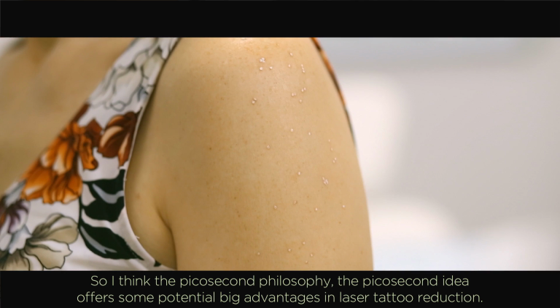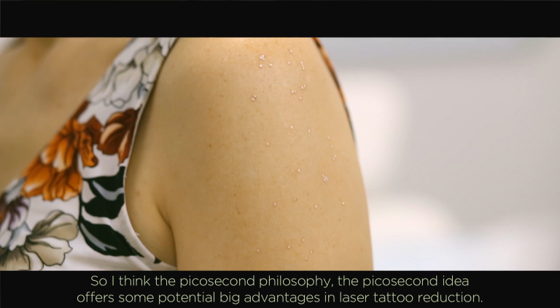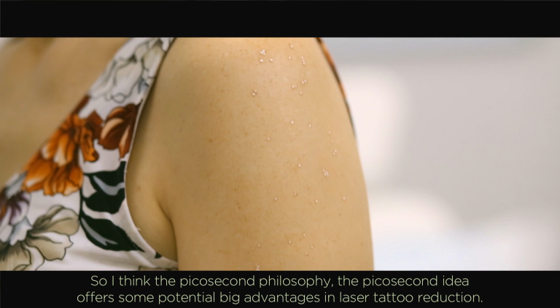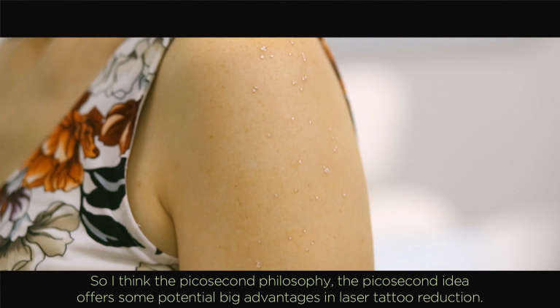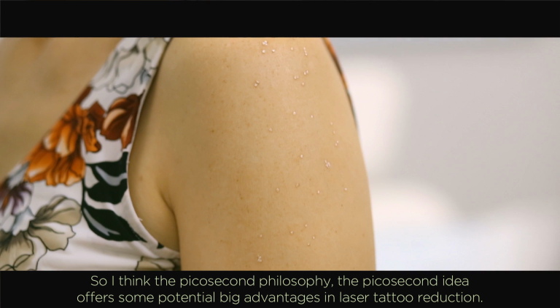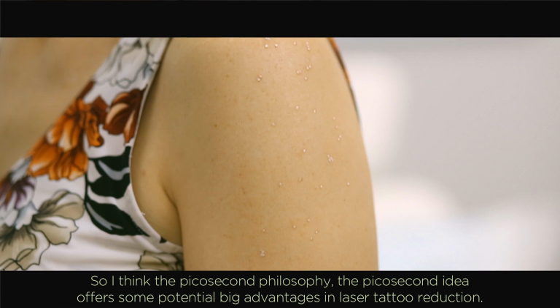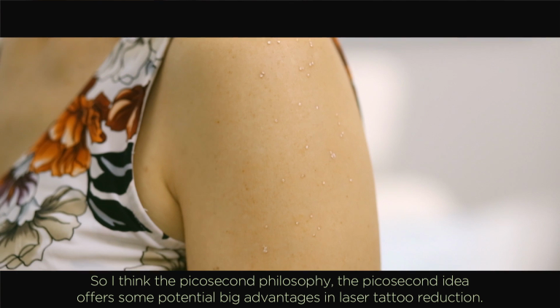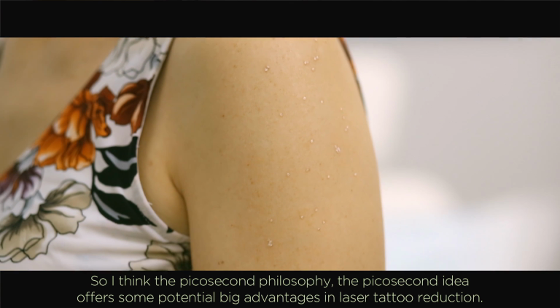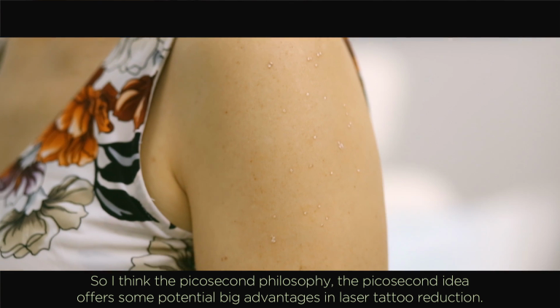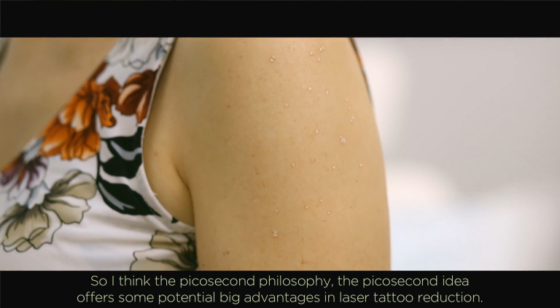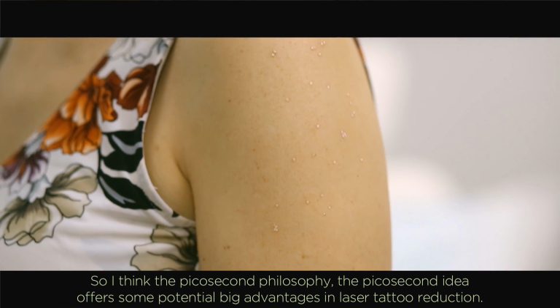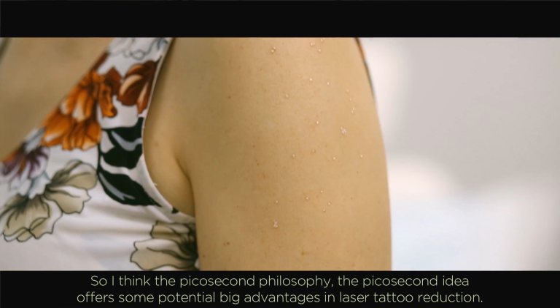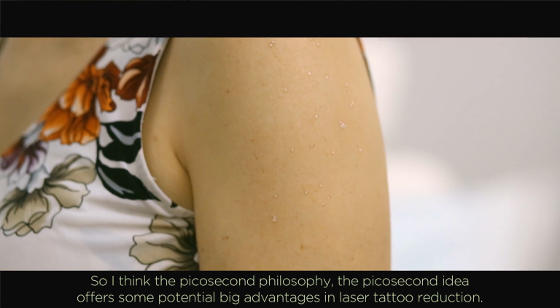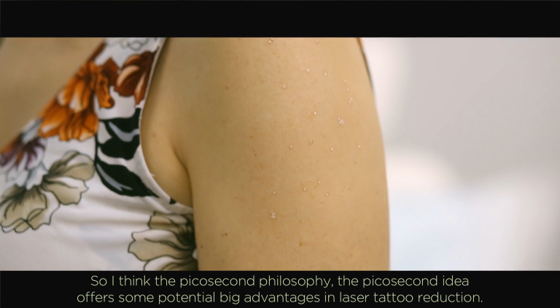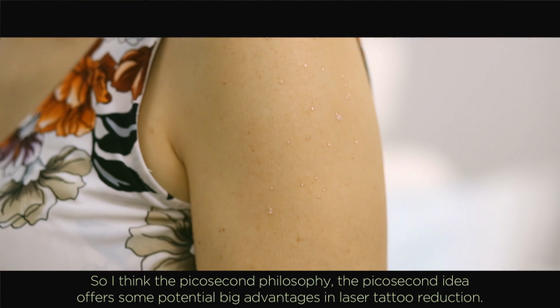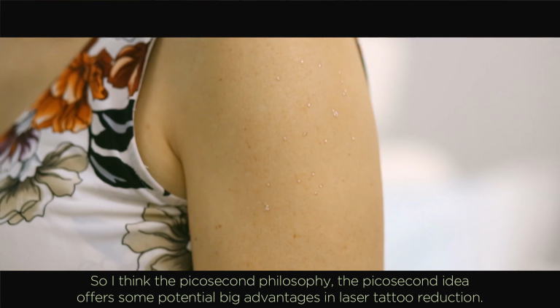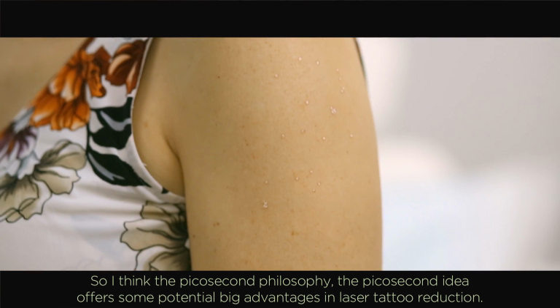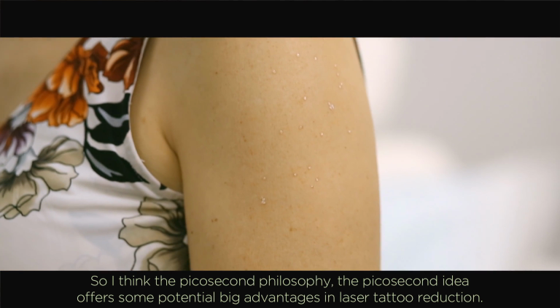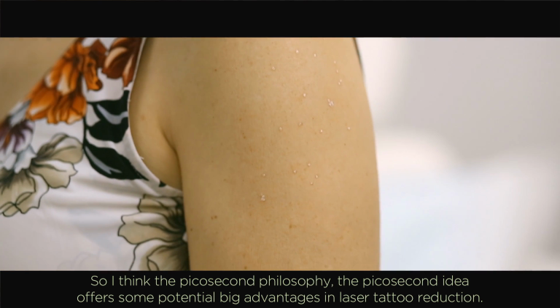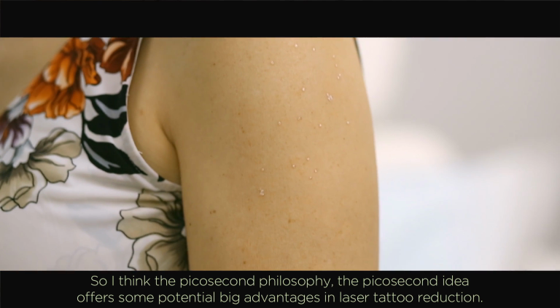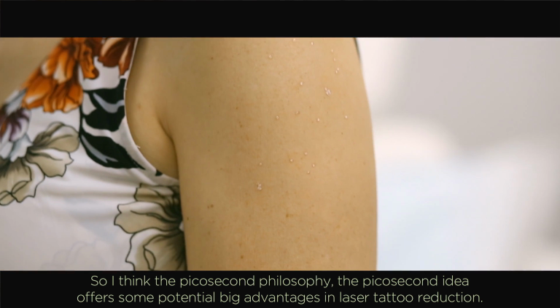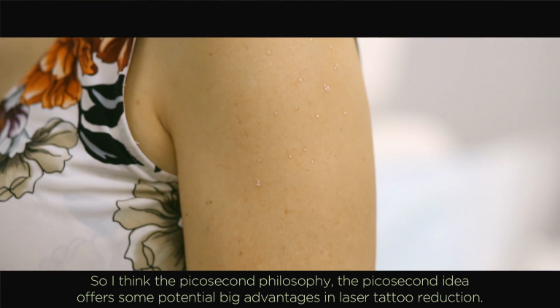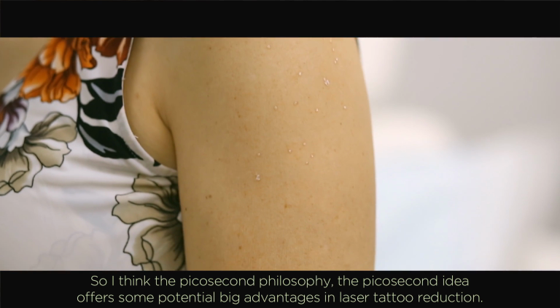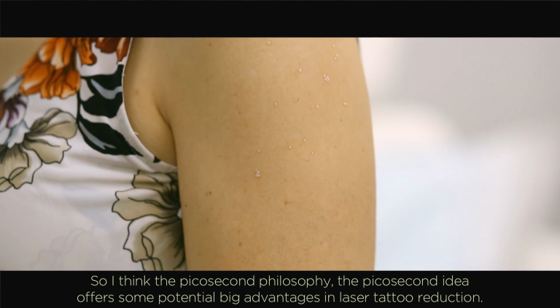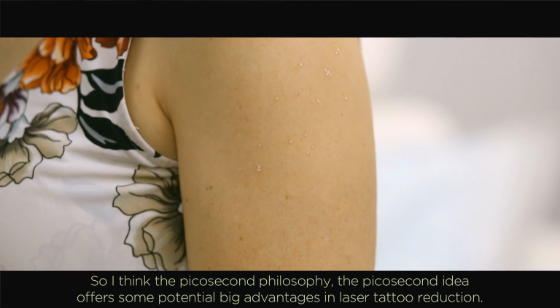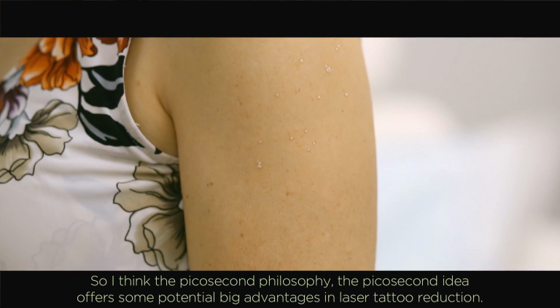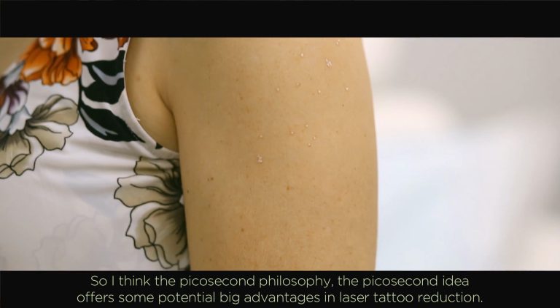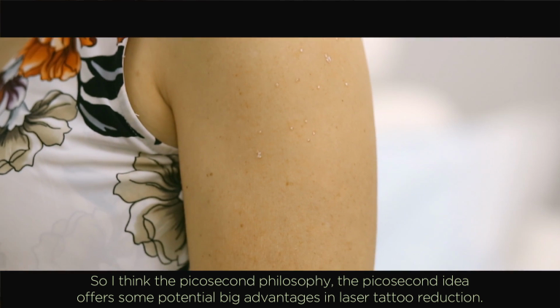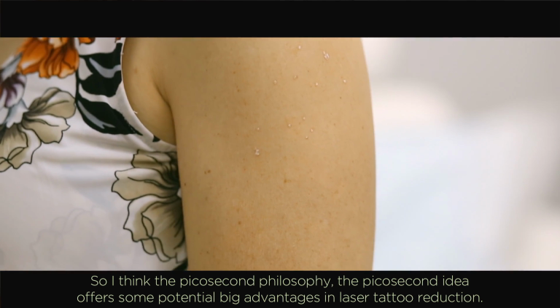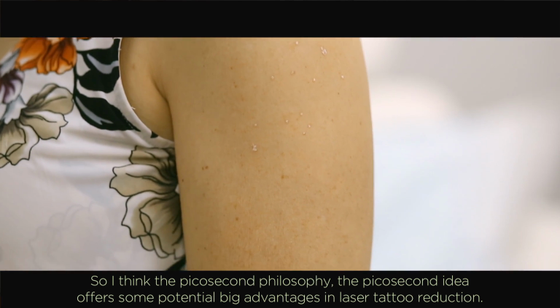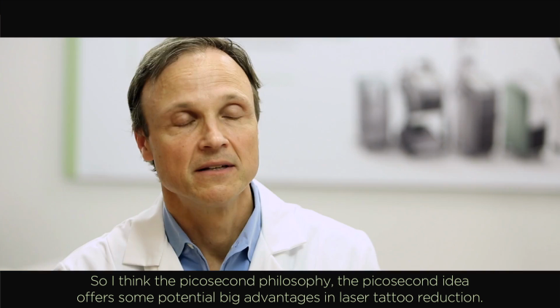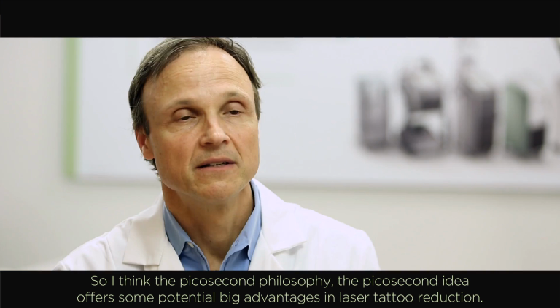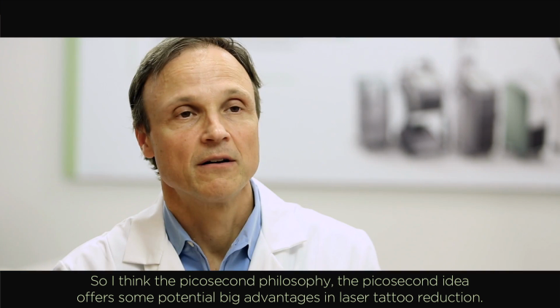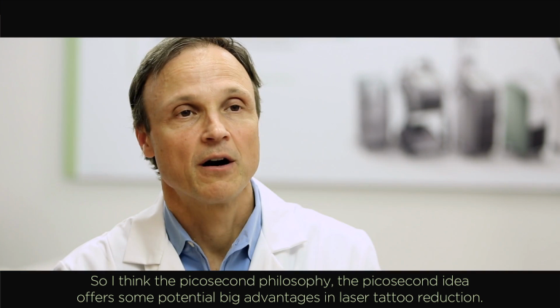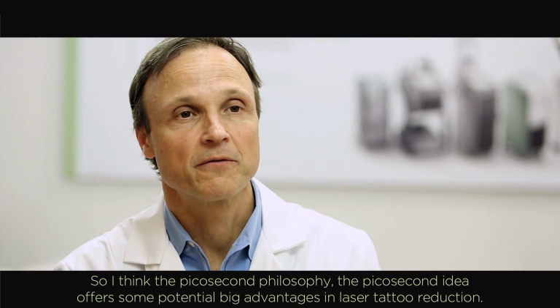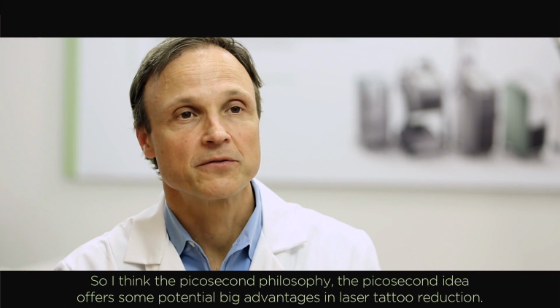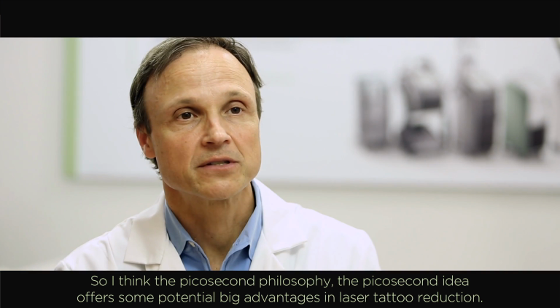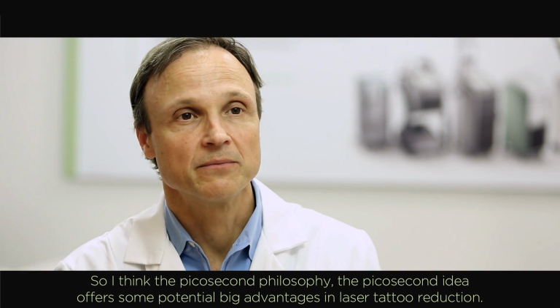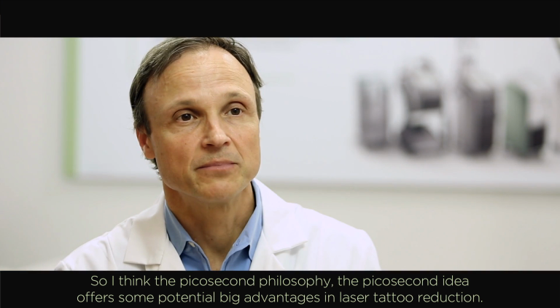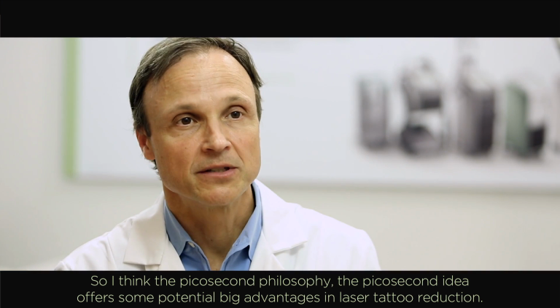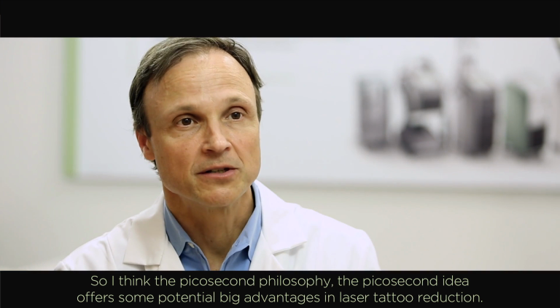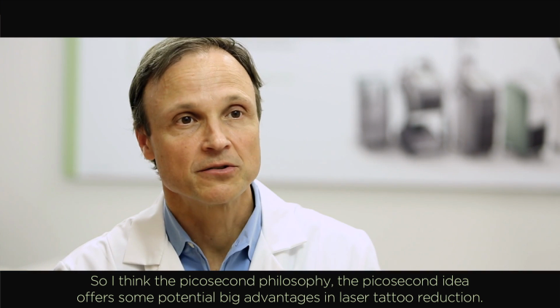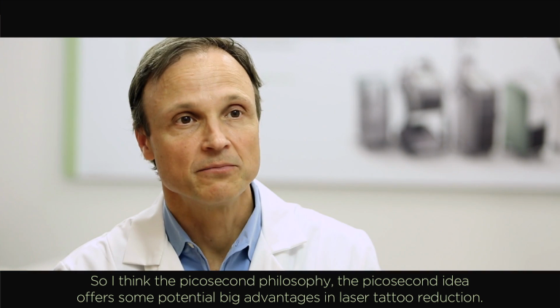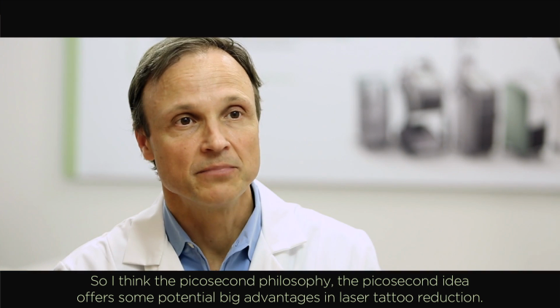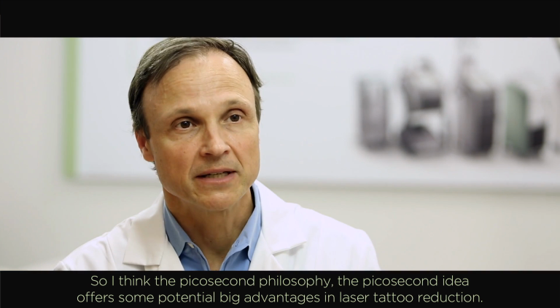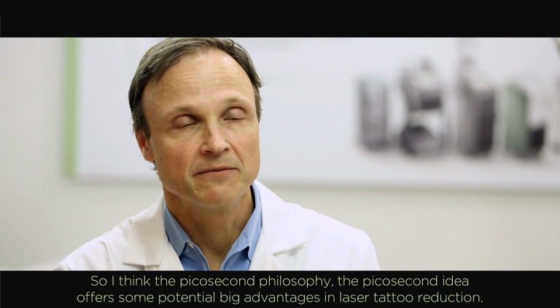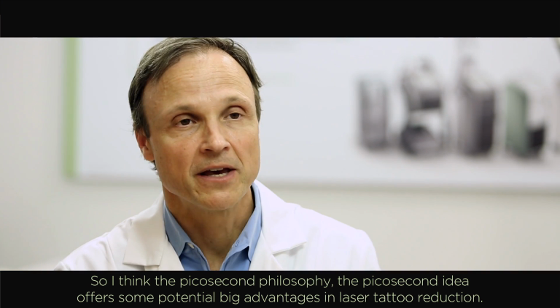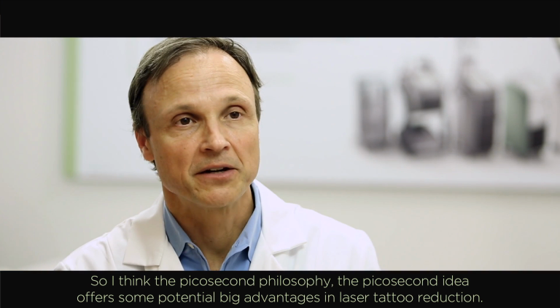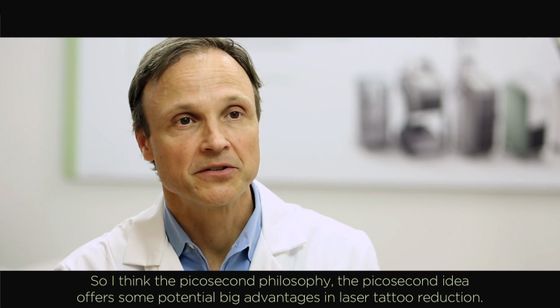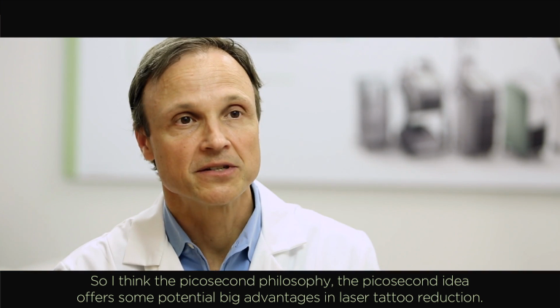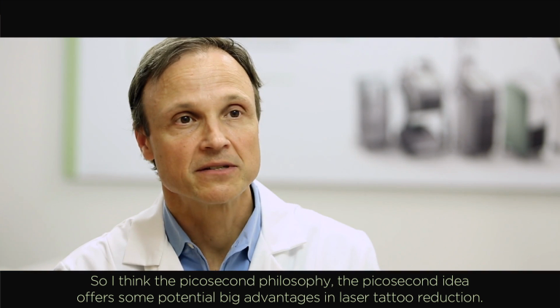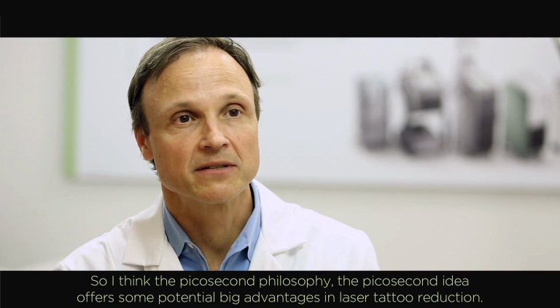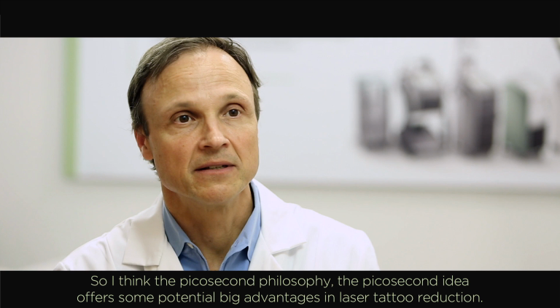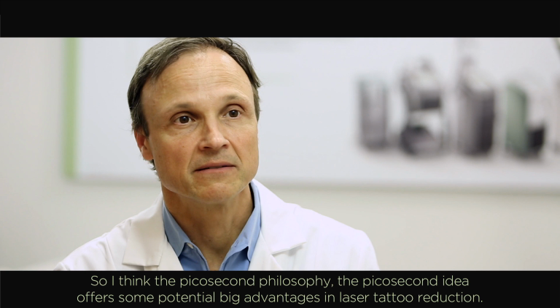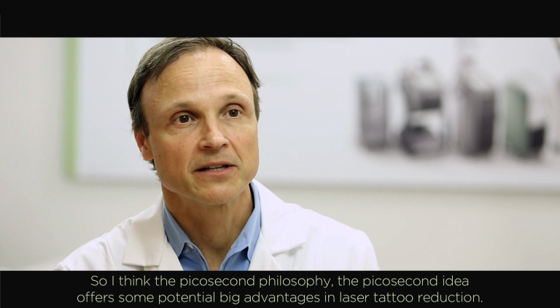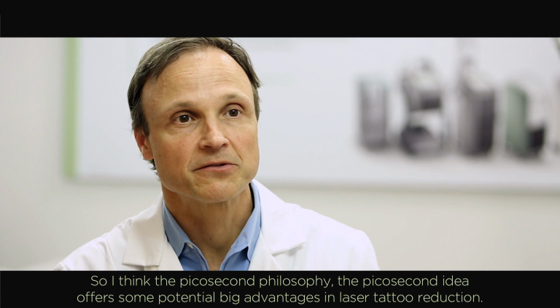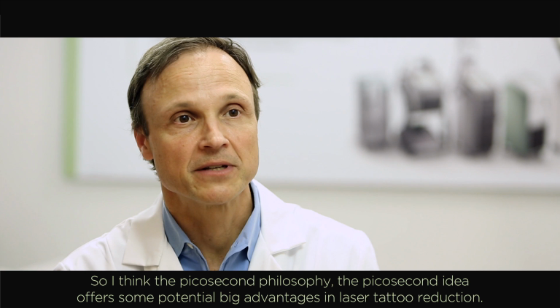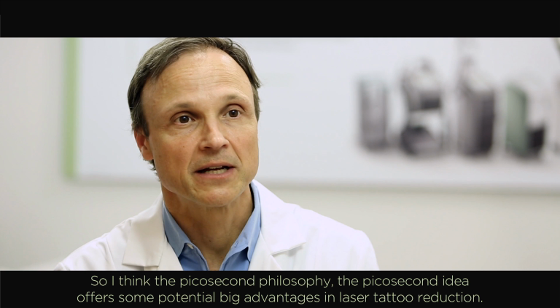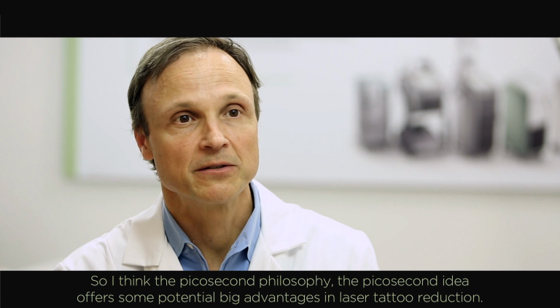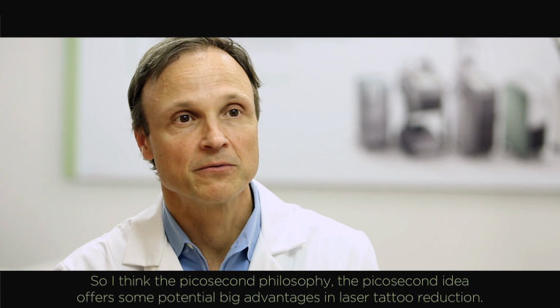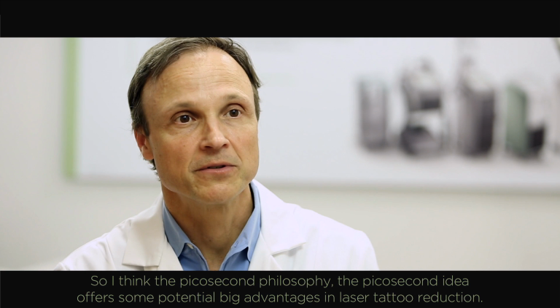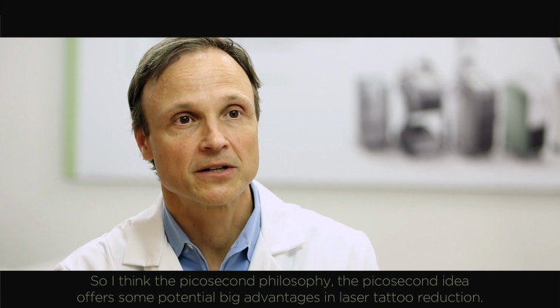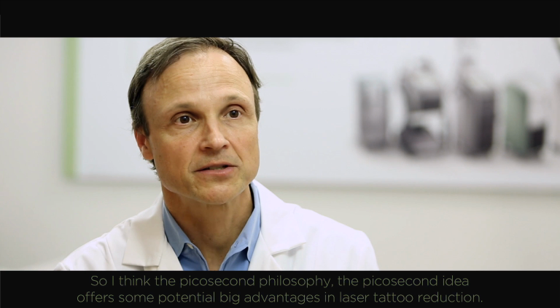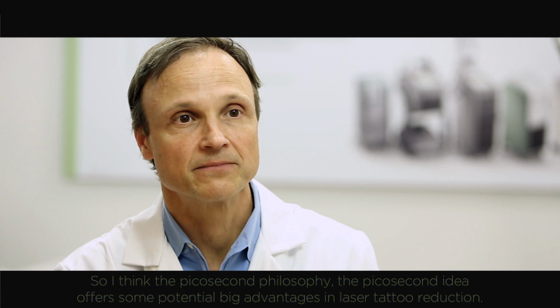The picosecond philosophy — the picosecond idea — offers some potential big advantages in laser tattoo reduction.